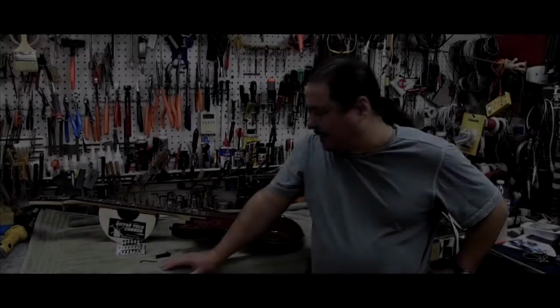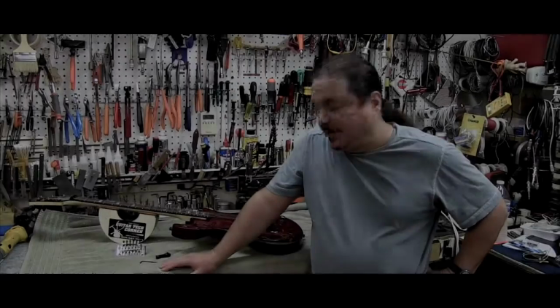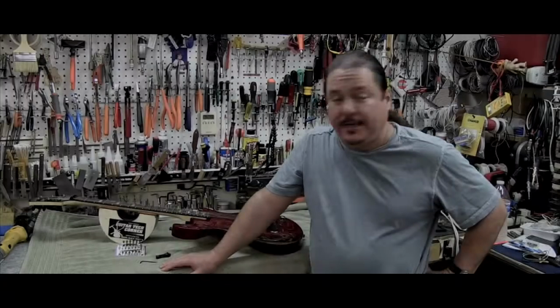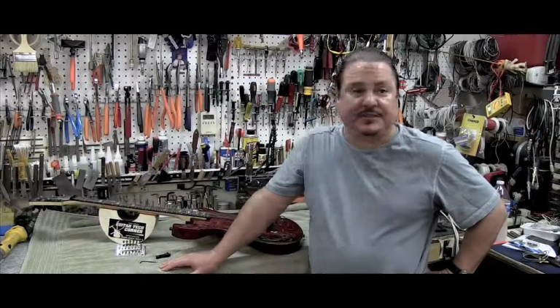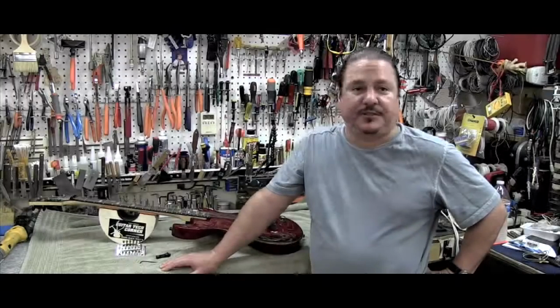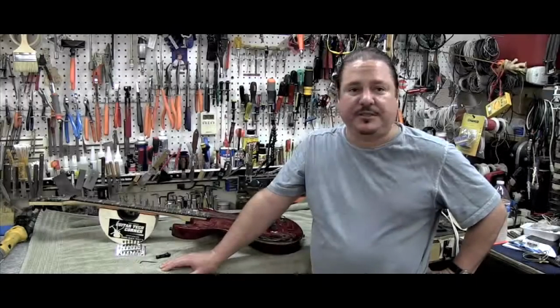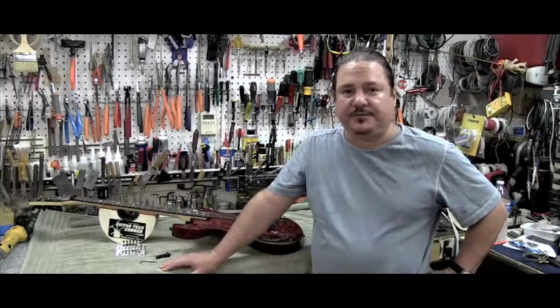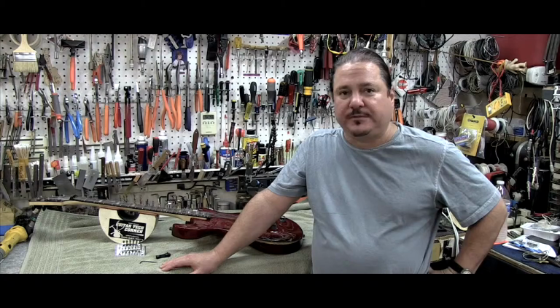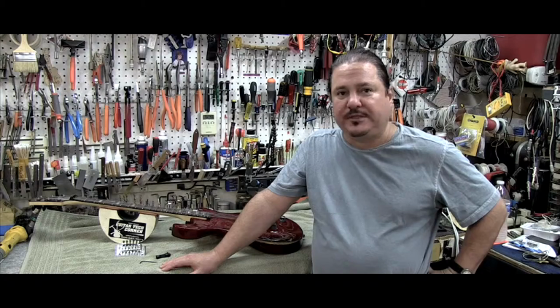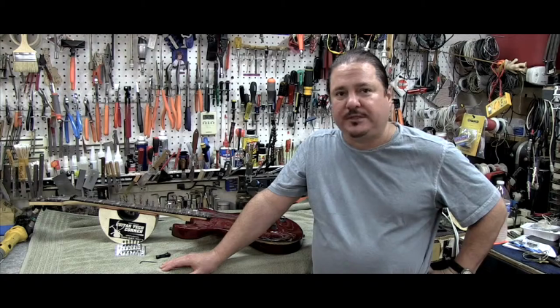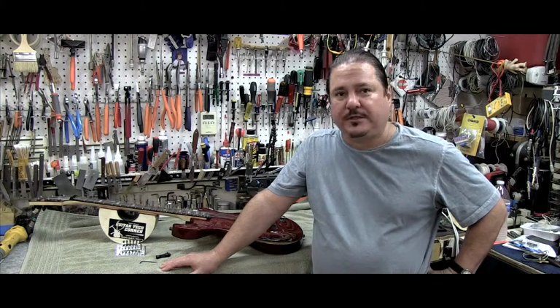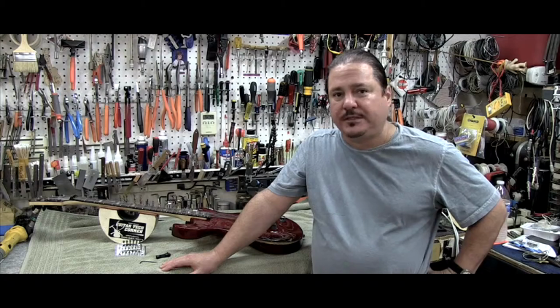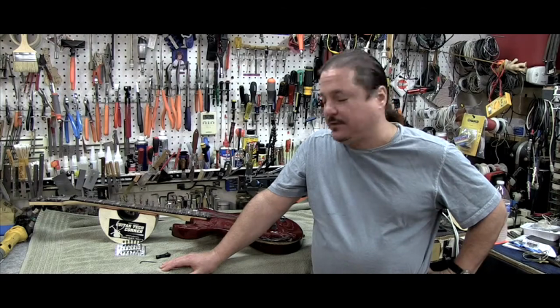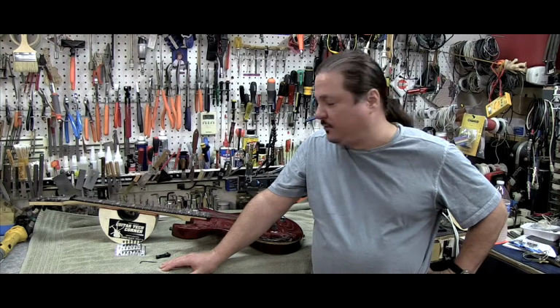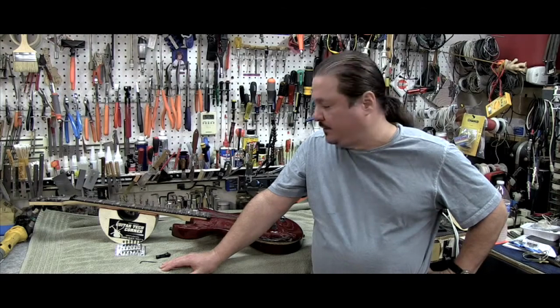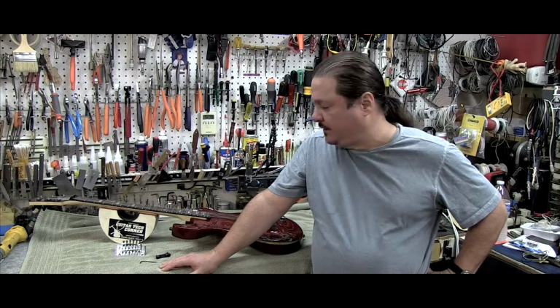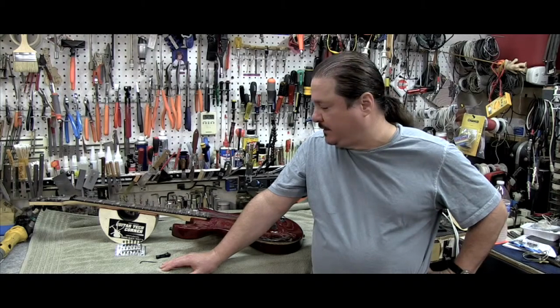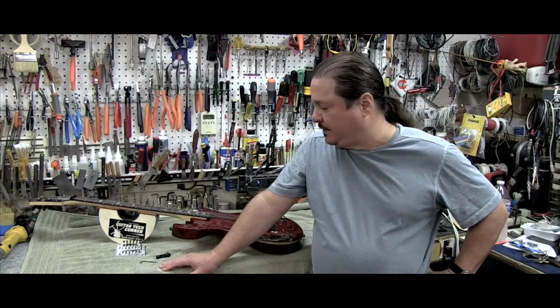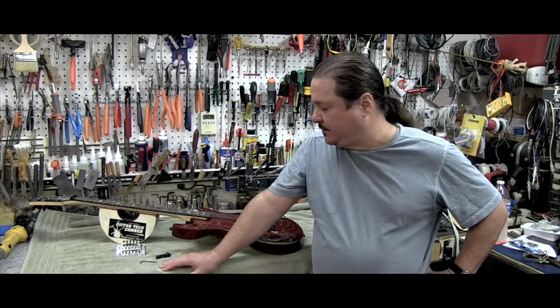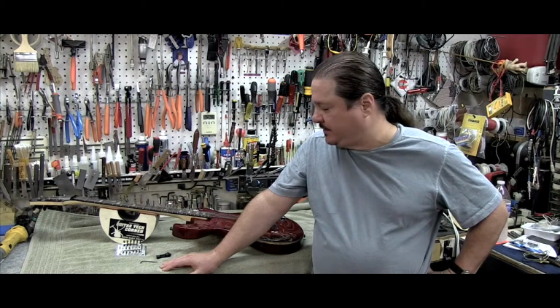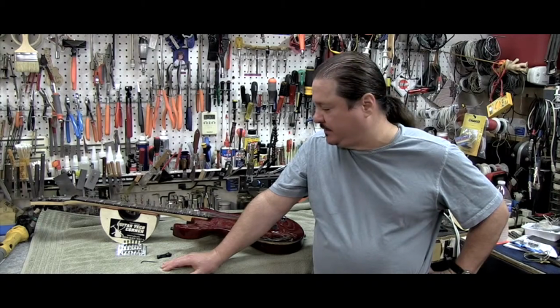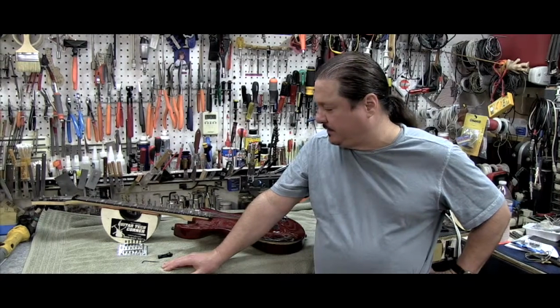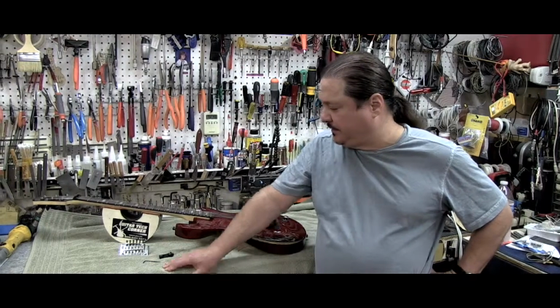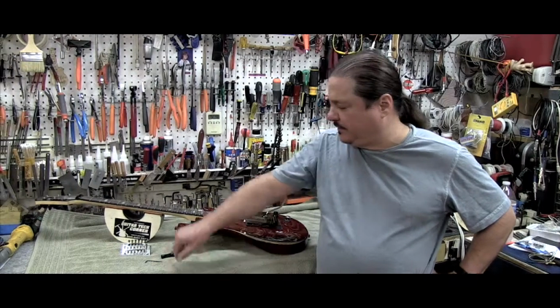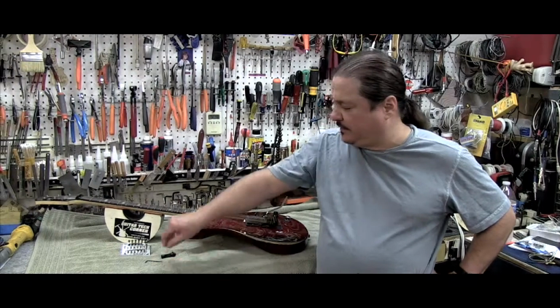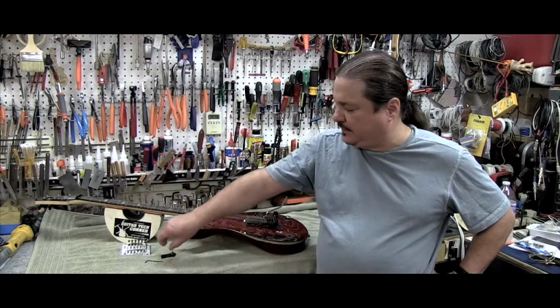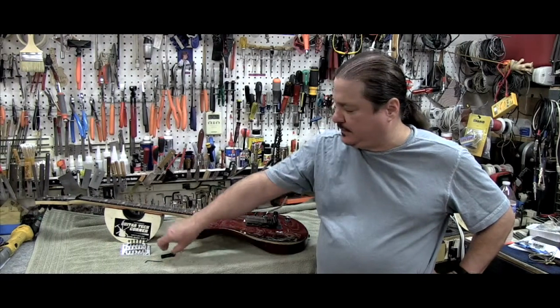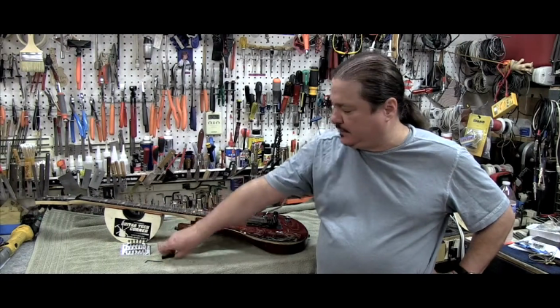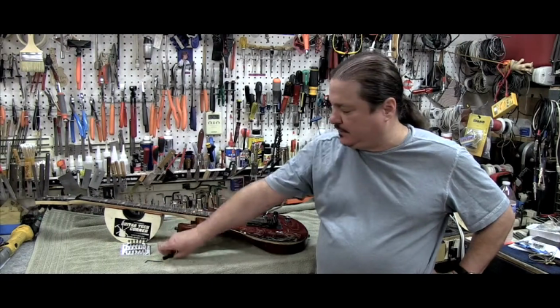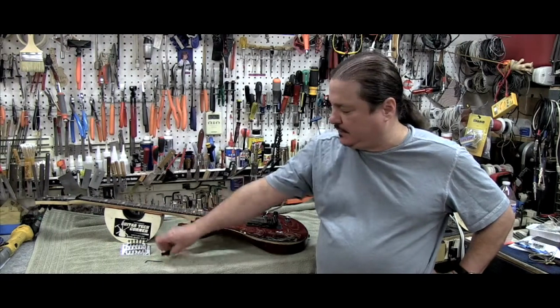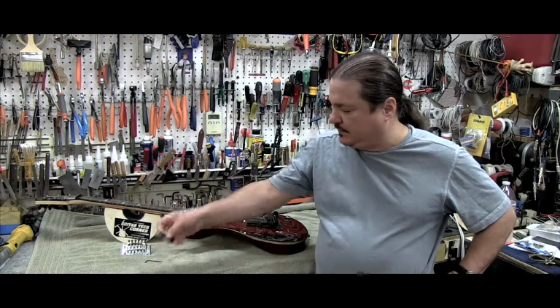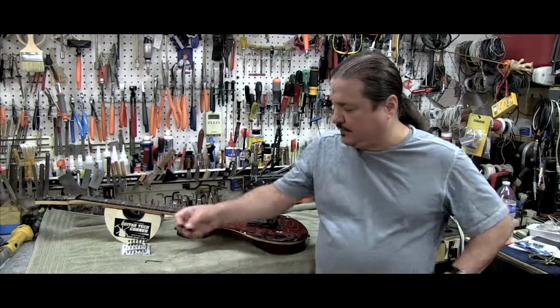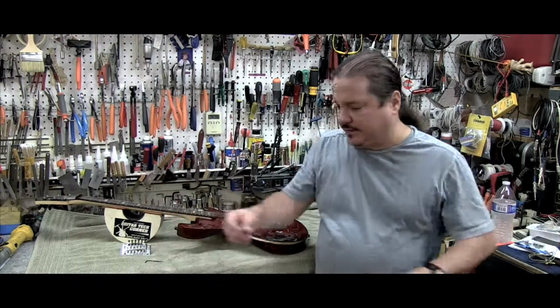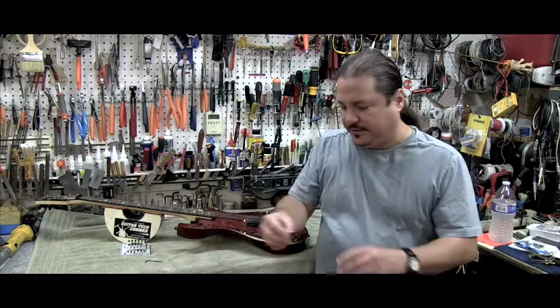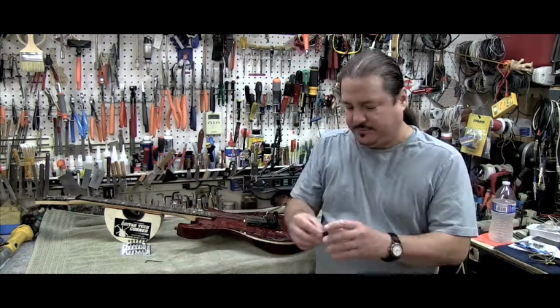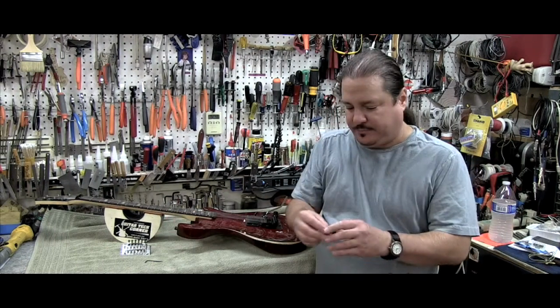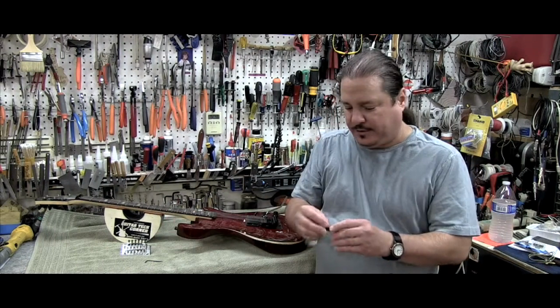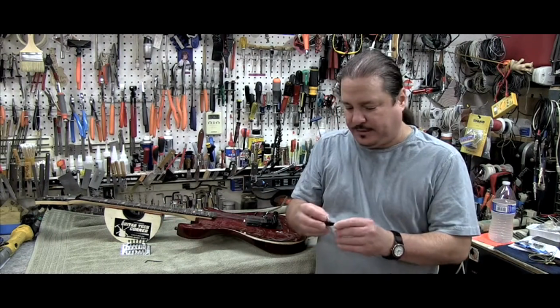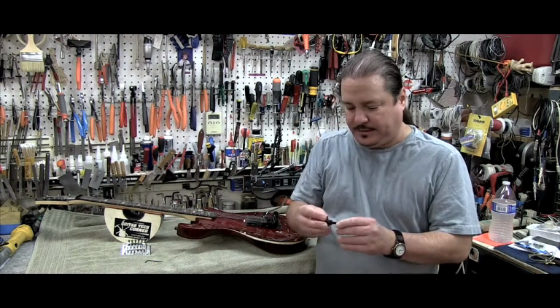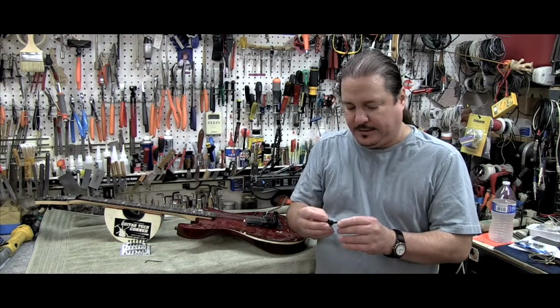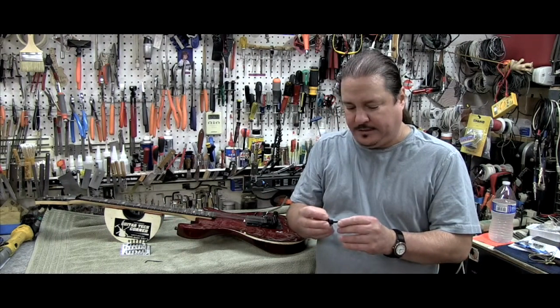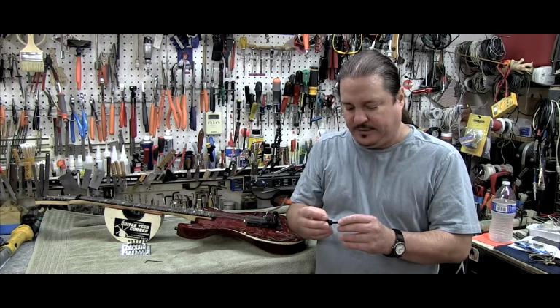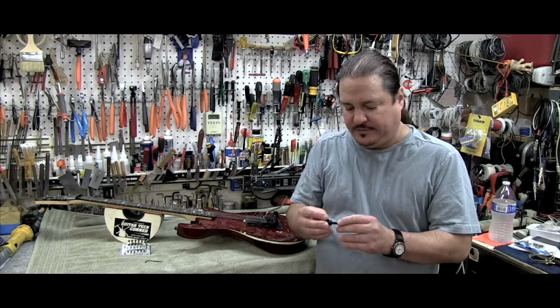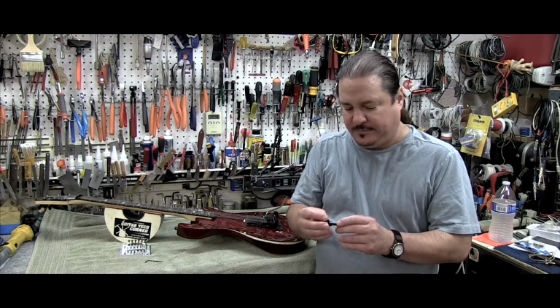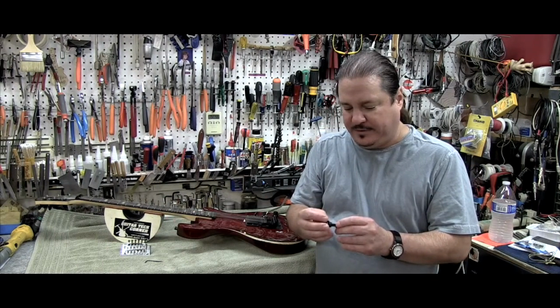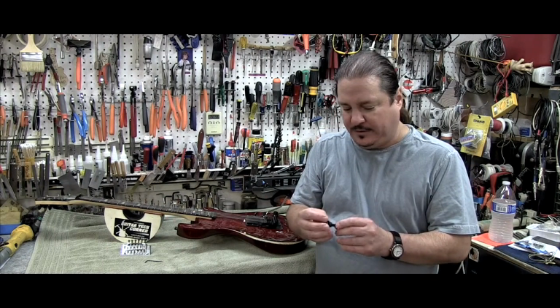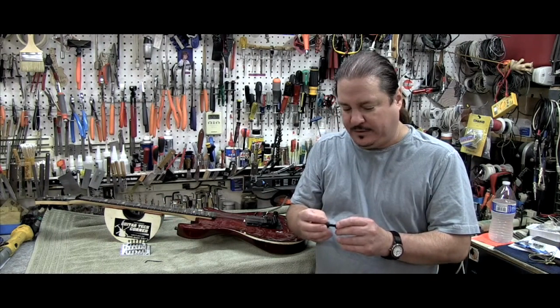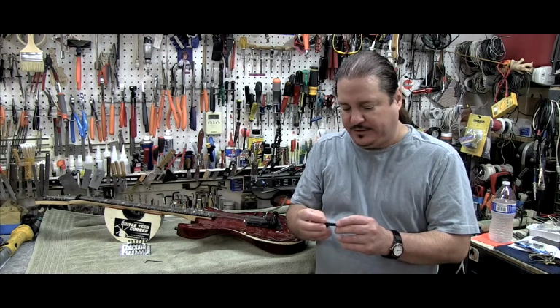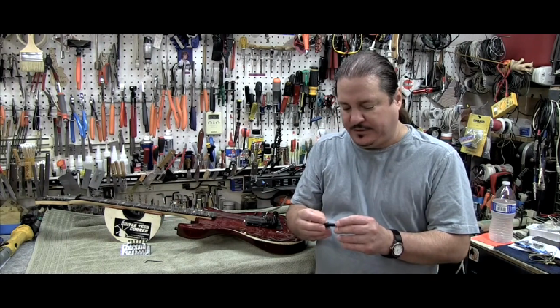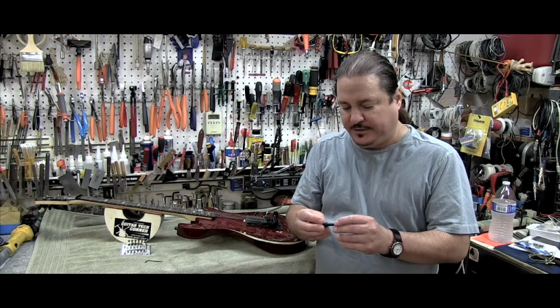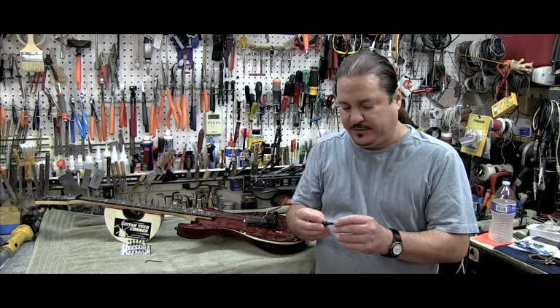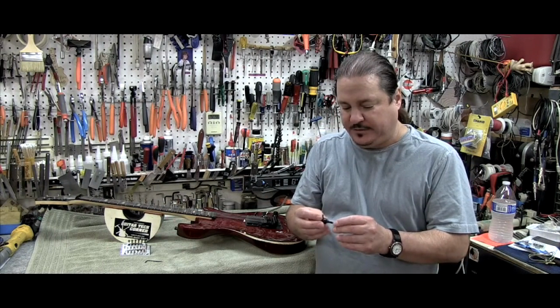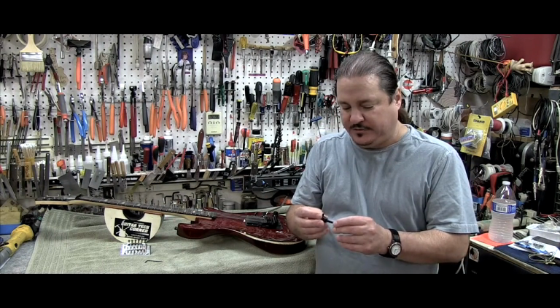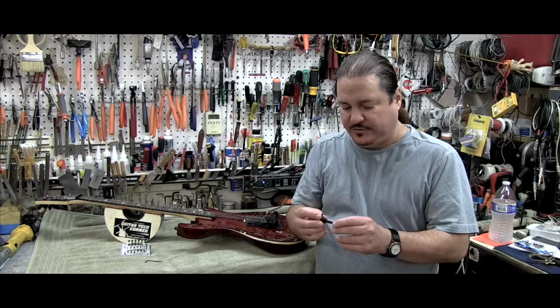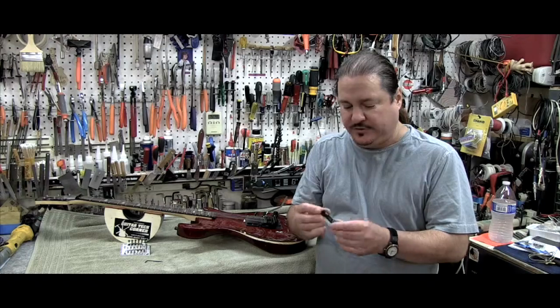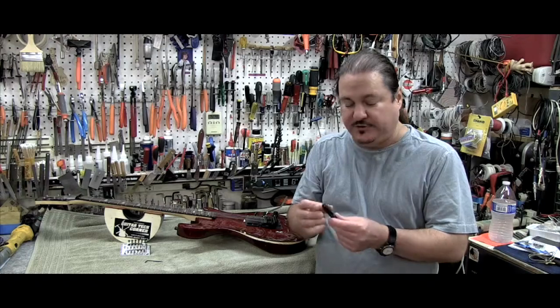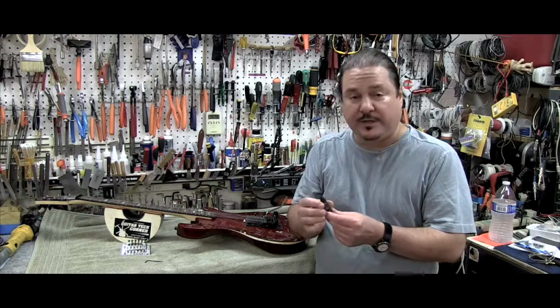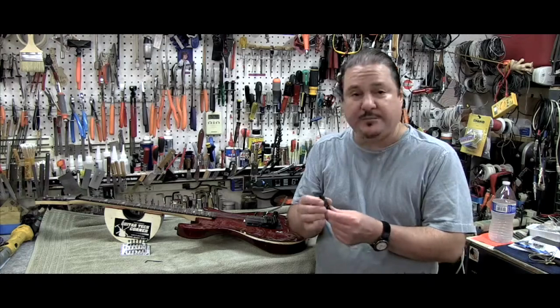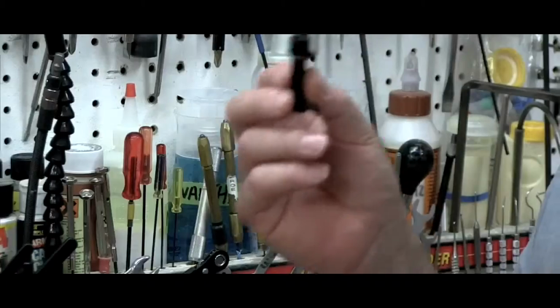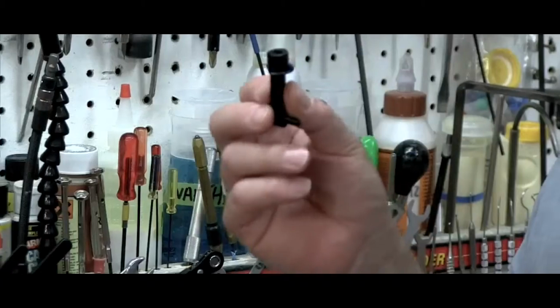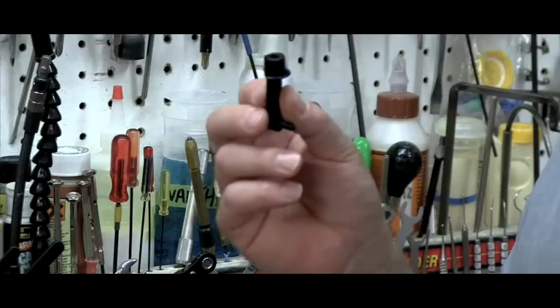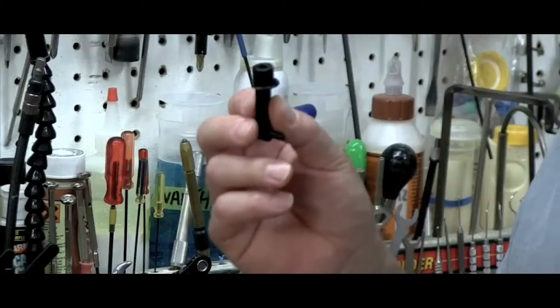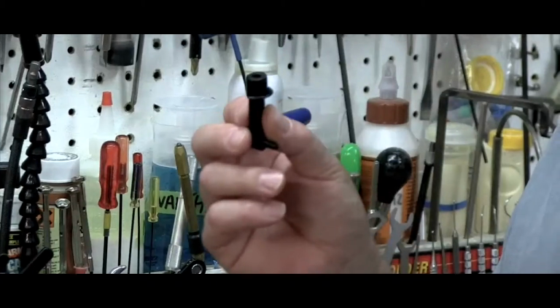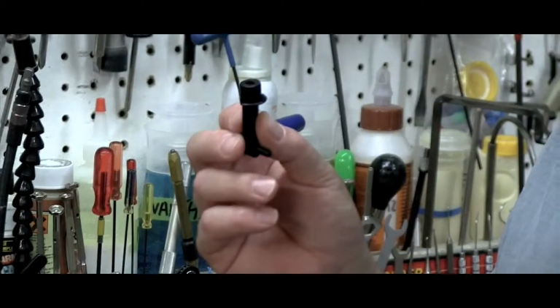Hey, it's Trace from Guitar Tech Corner. I want to show you the latest product I got in the mail from Big Rock Engineering. This is the Tremset tool,